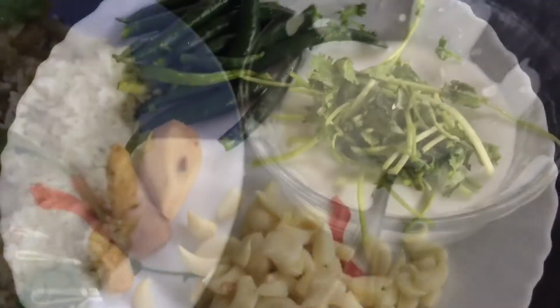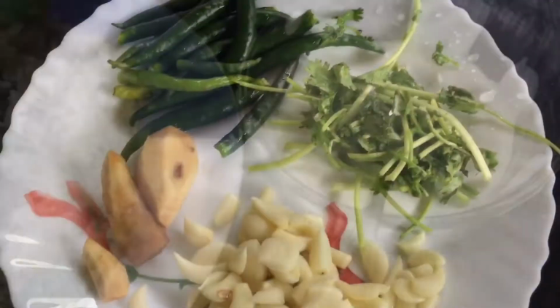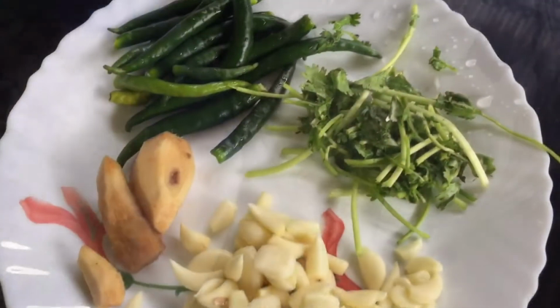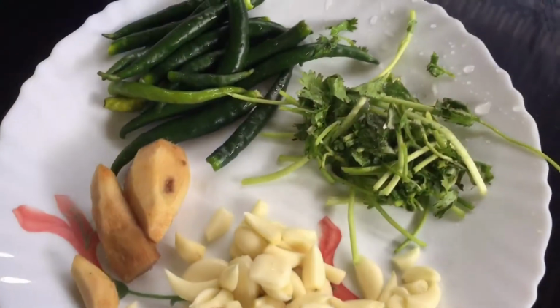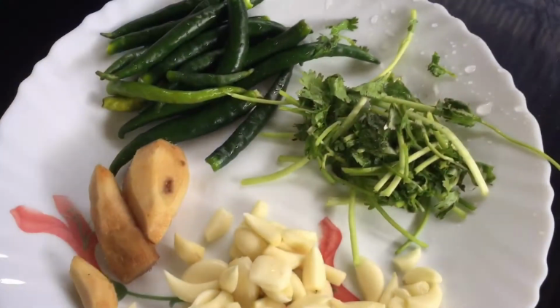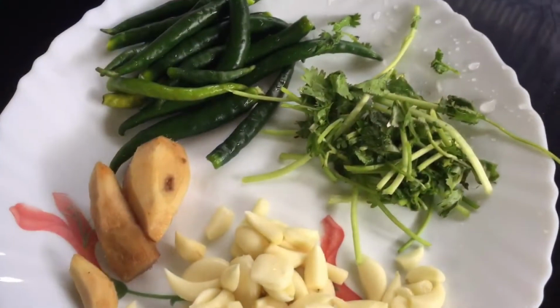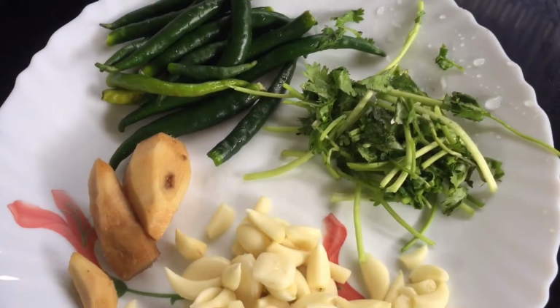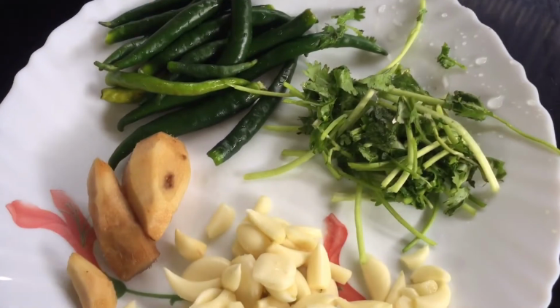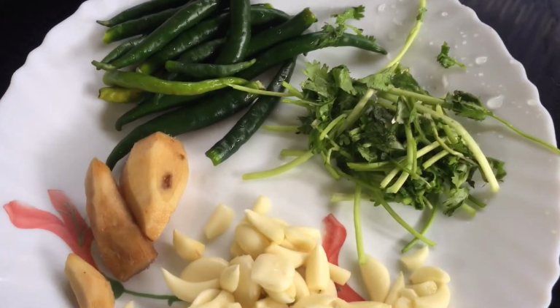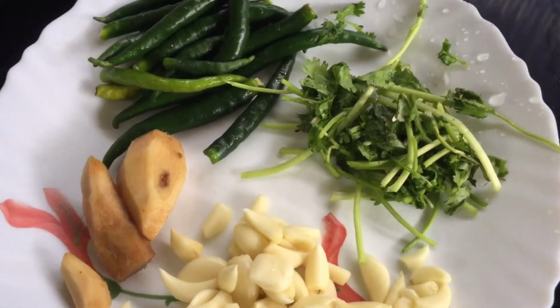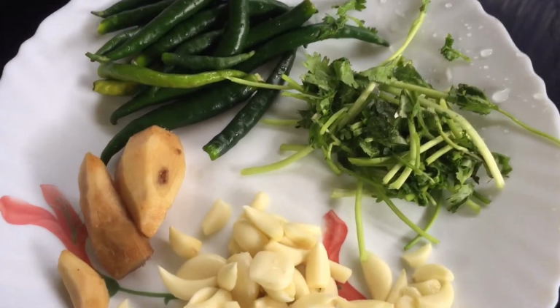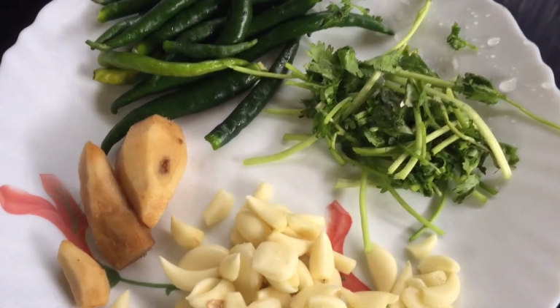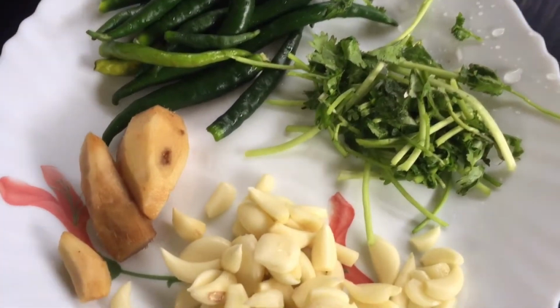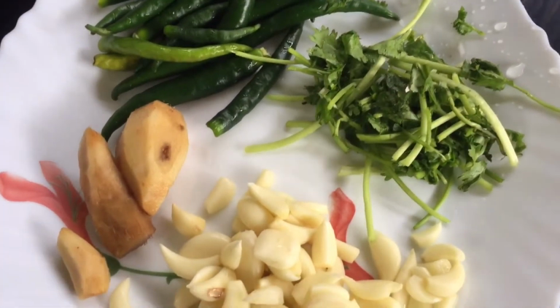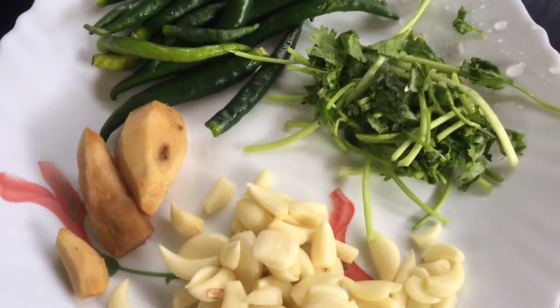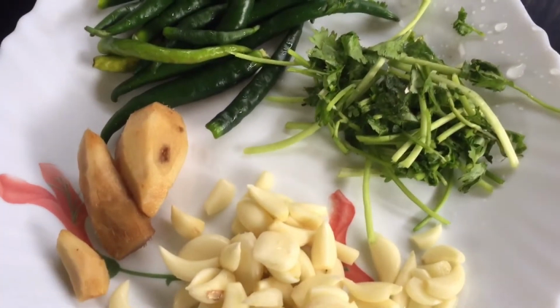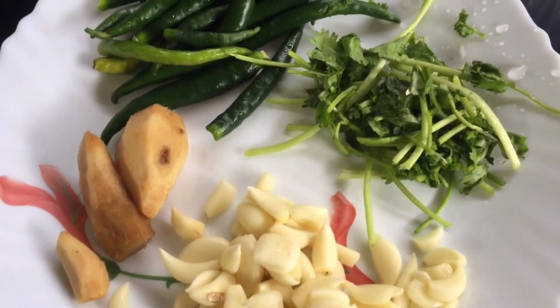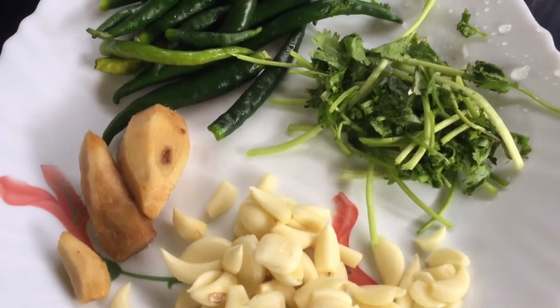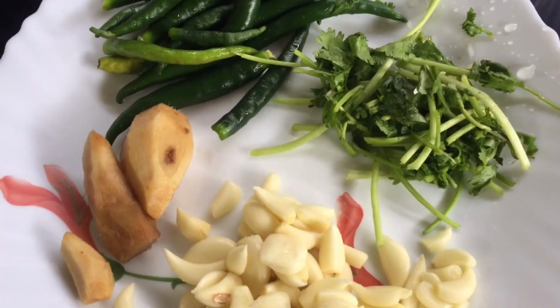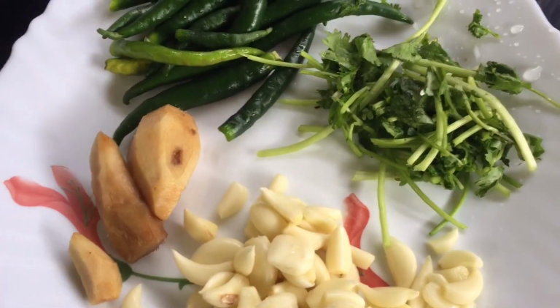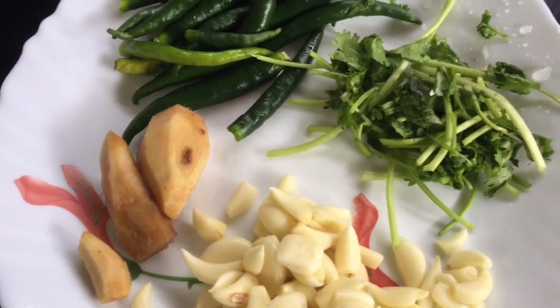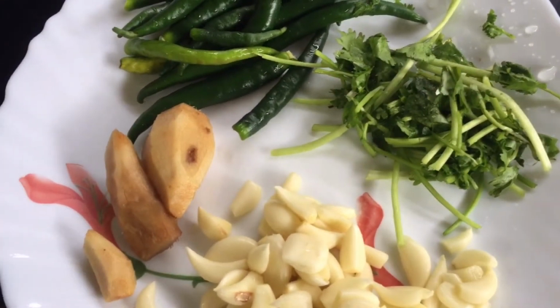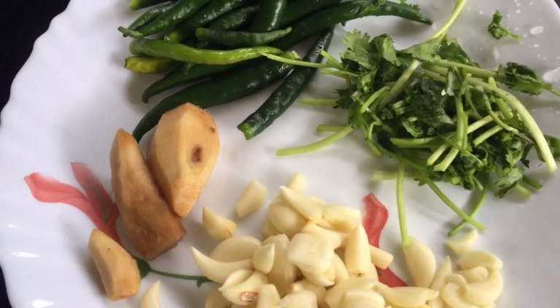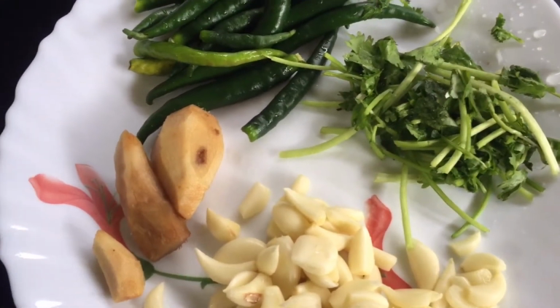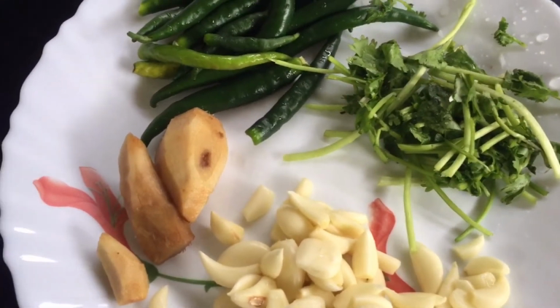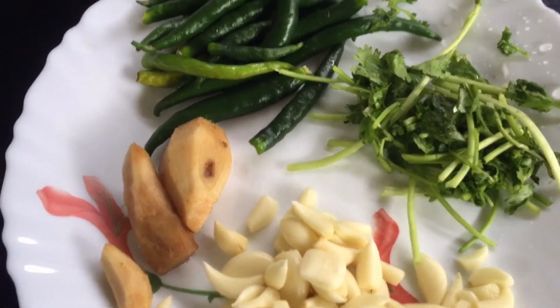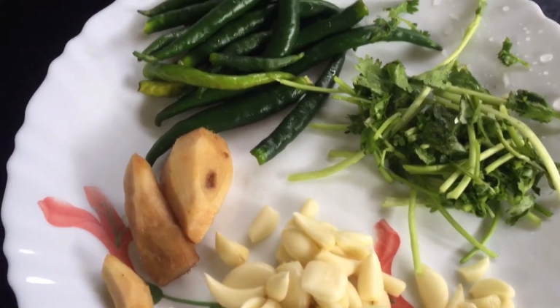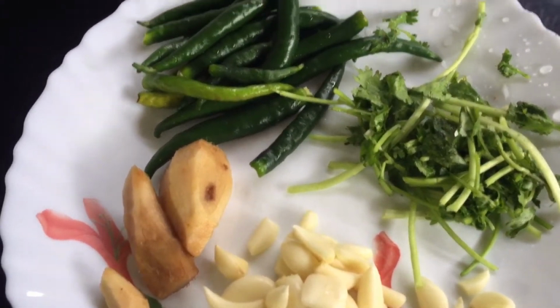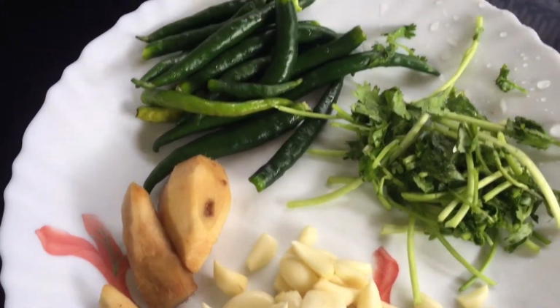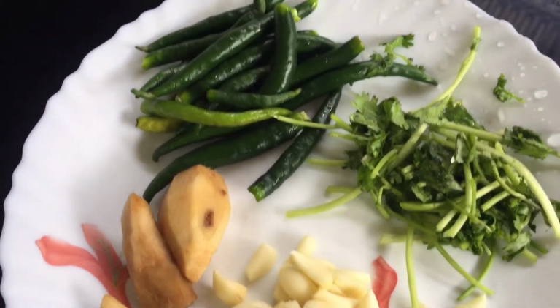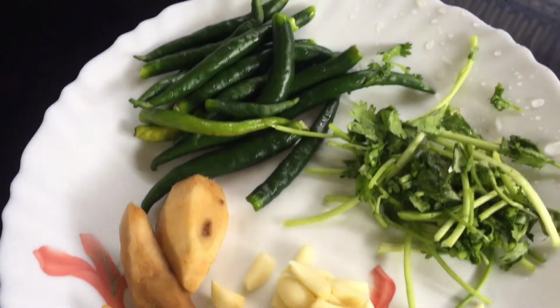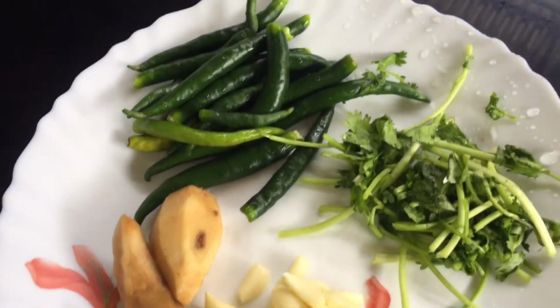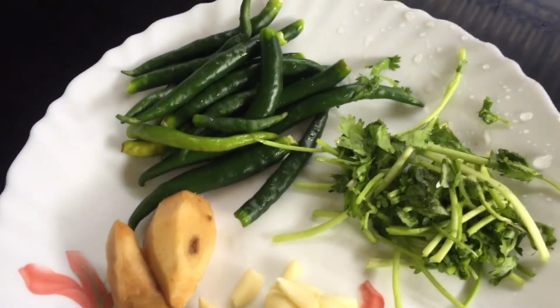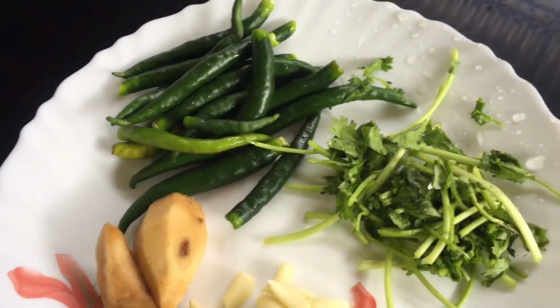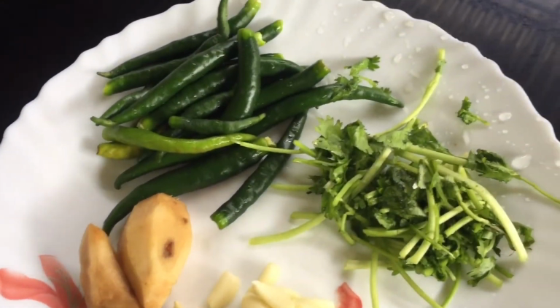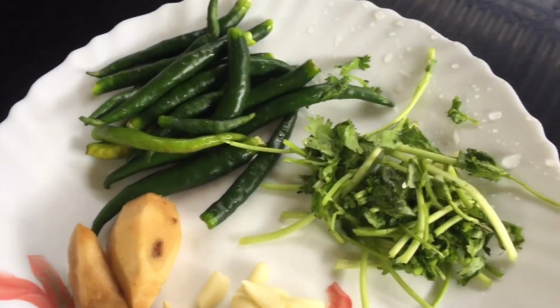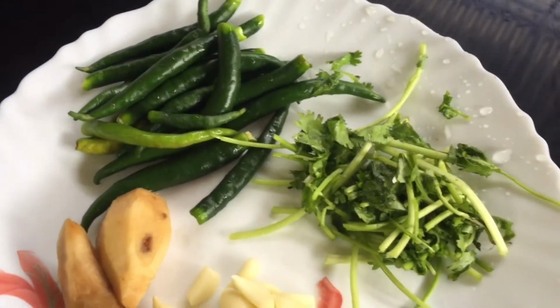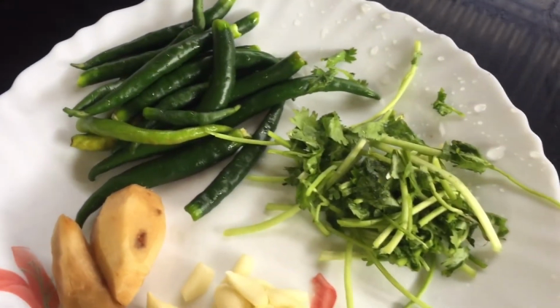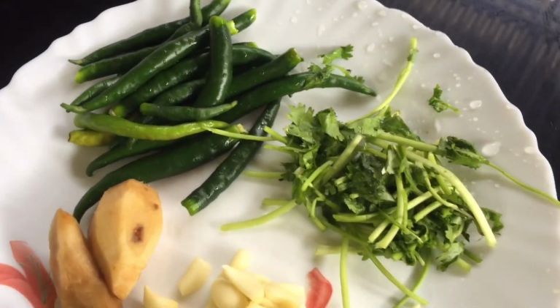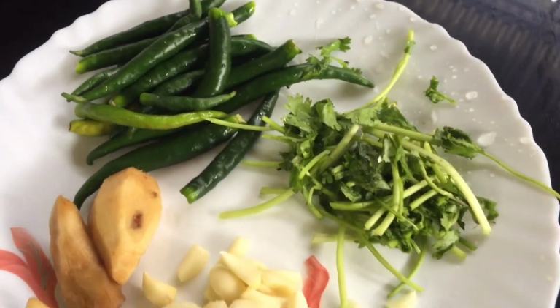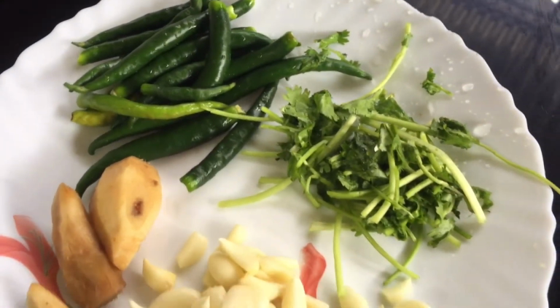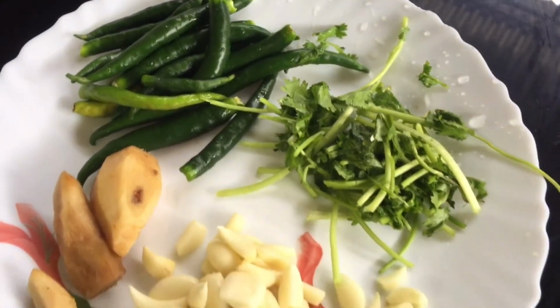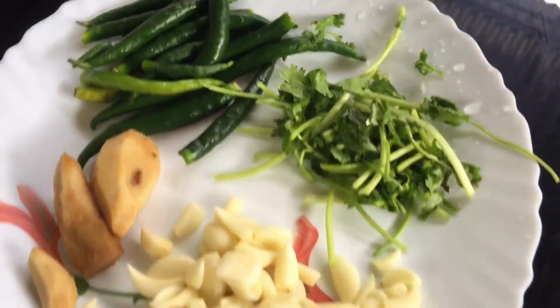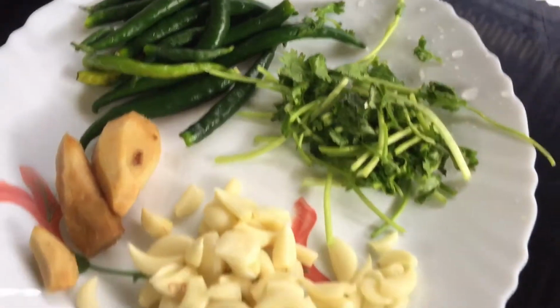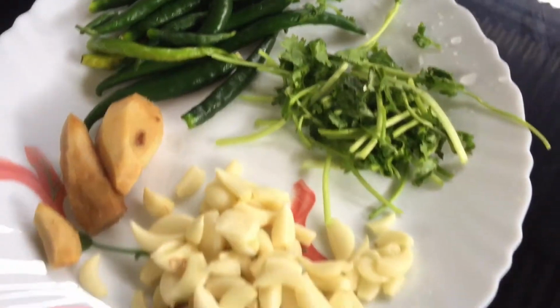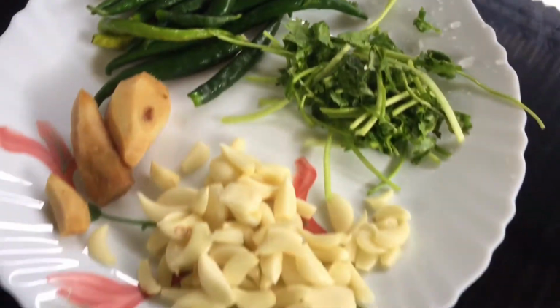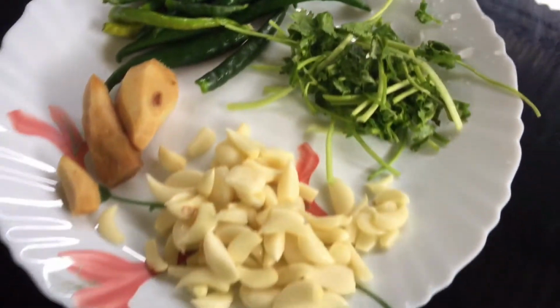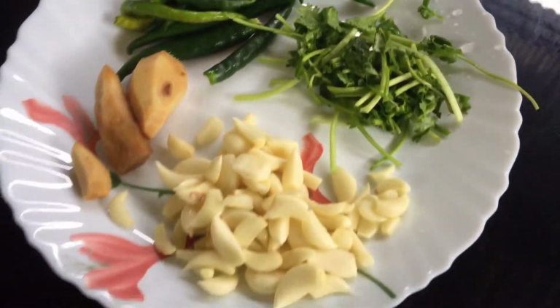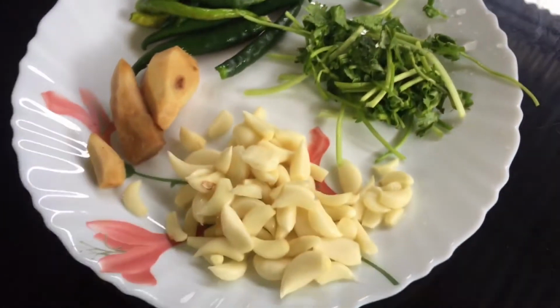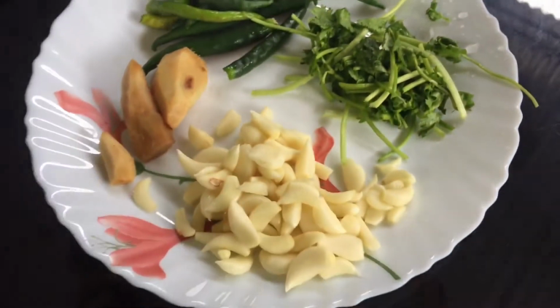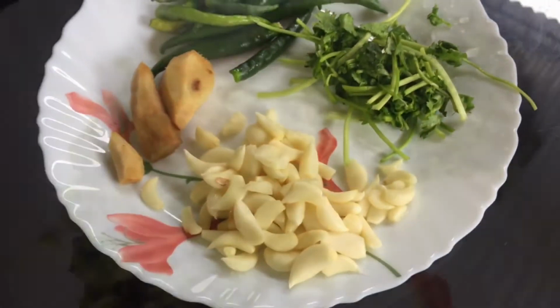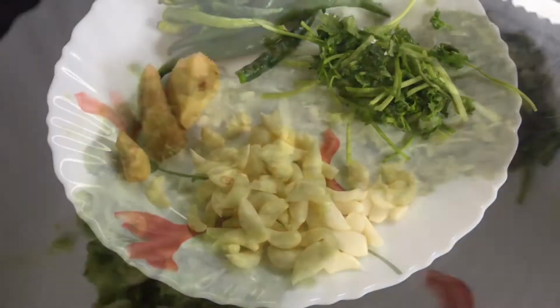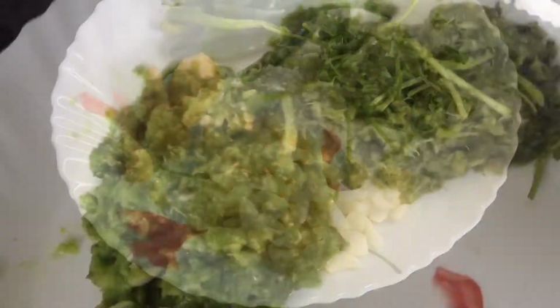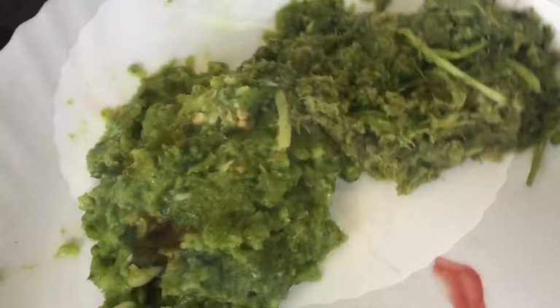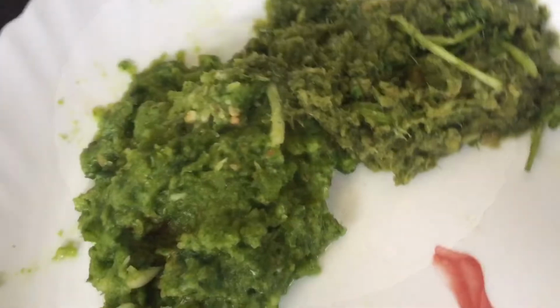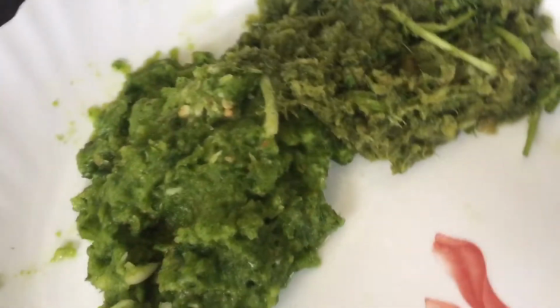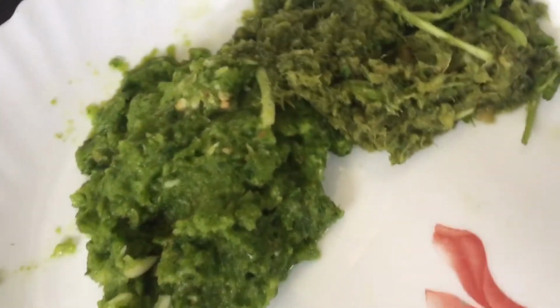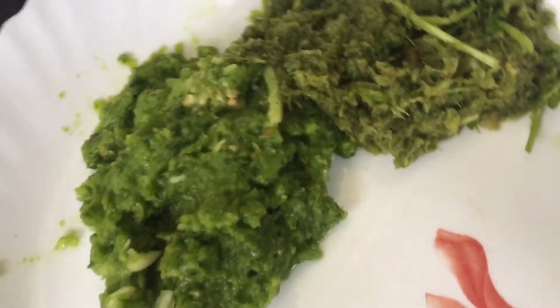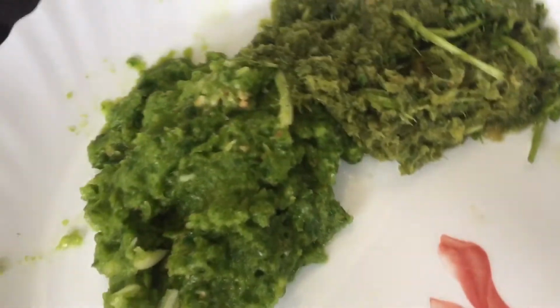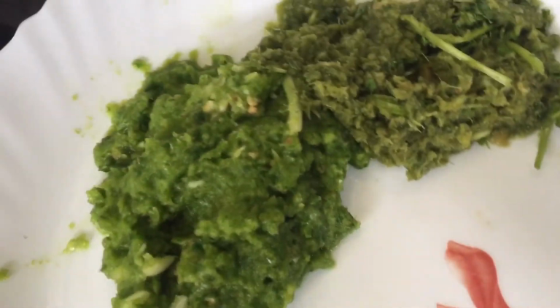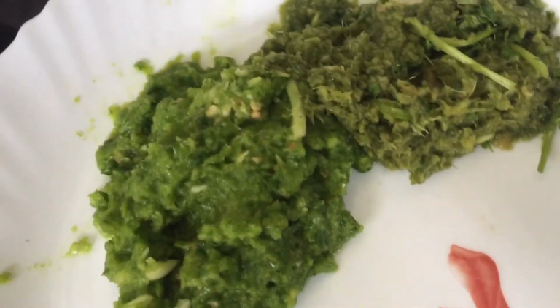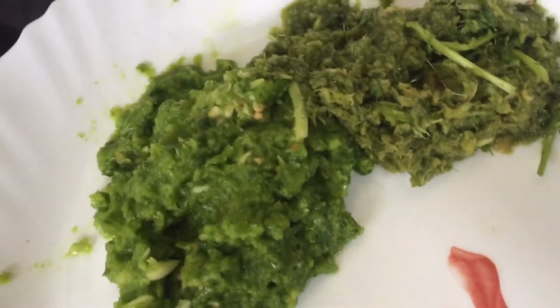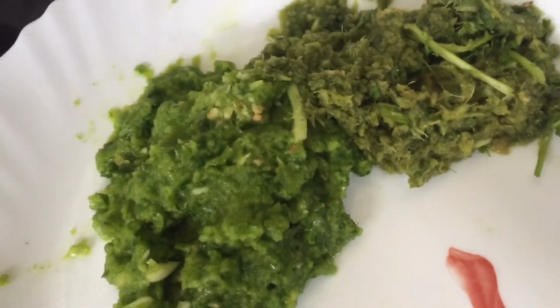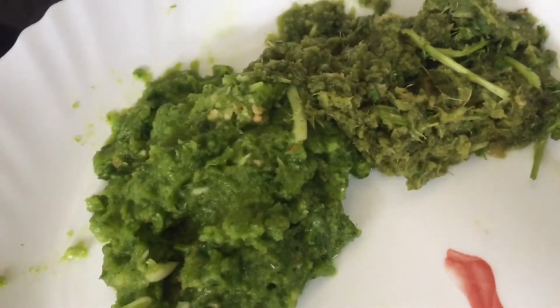Now I am going to add a little onion and onion. I am going to make a paste.